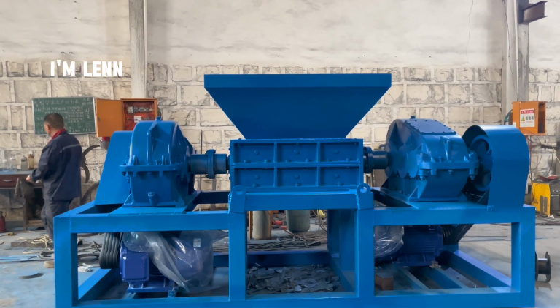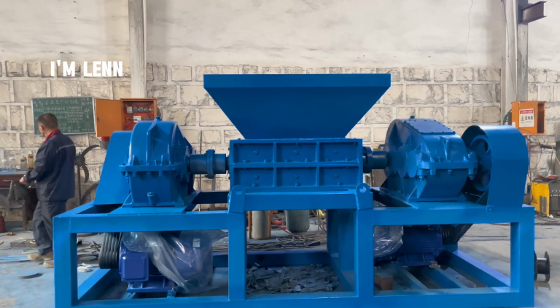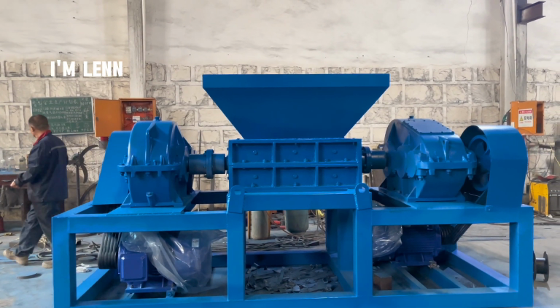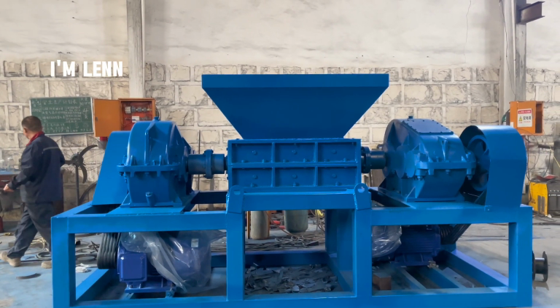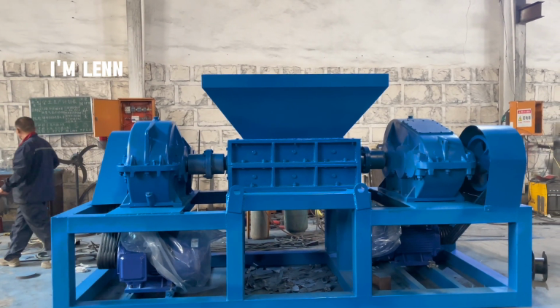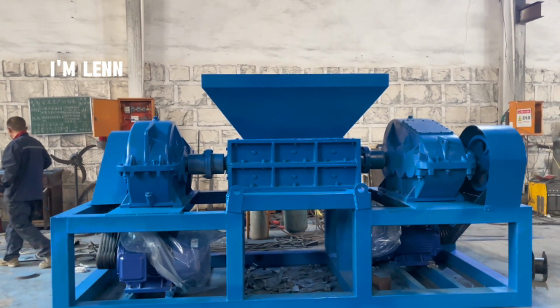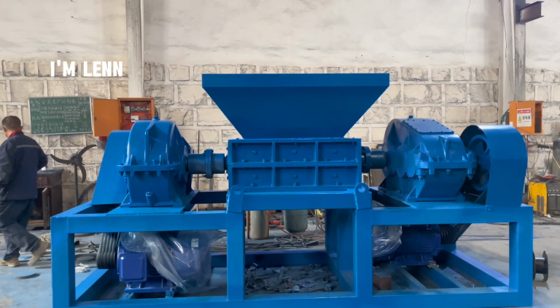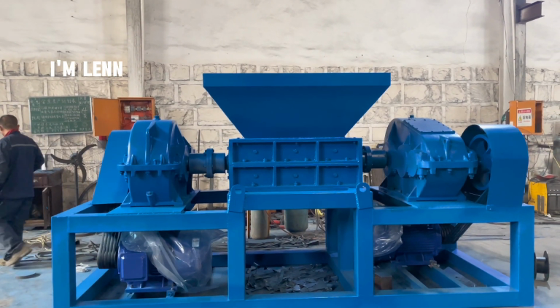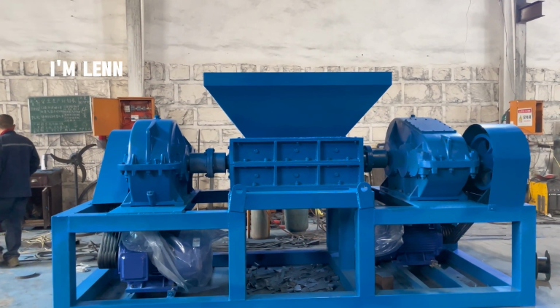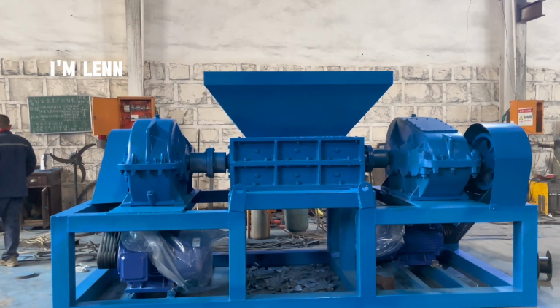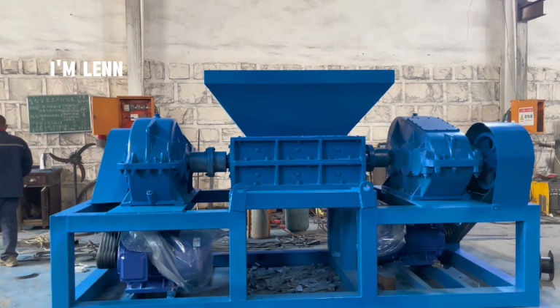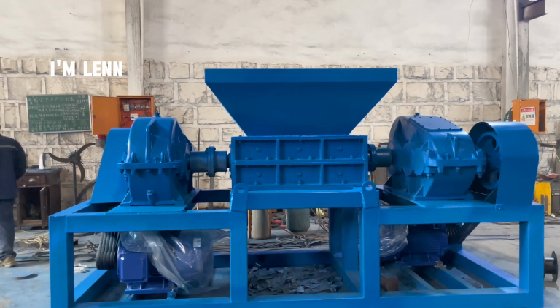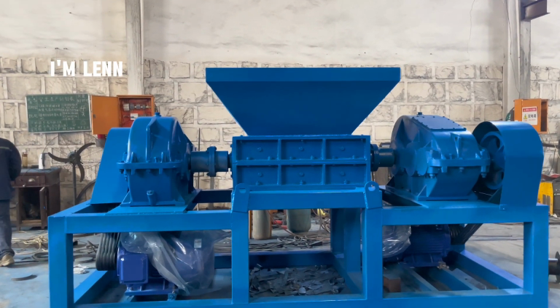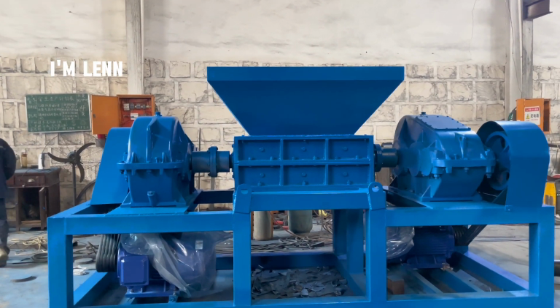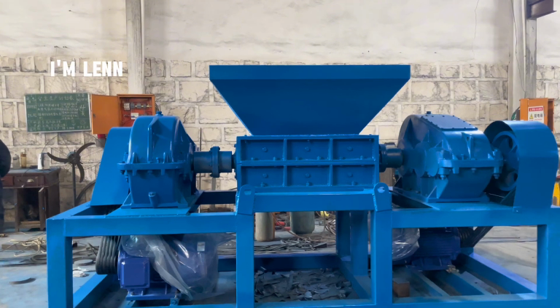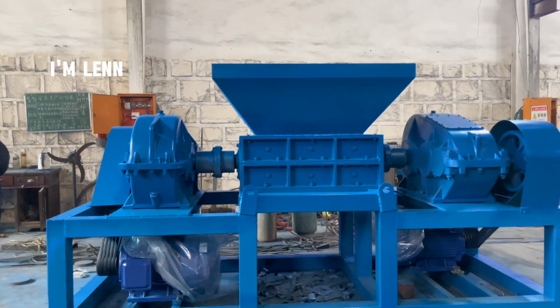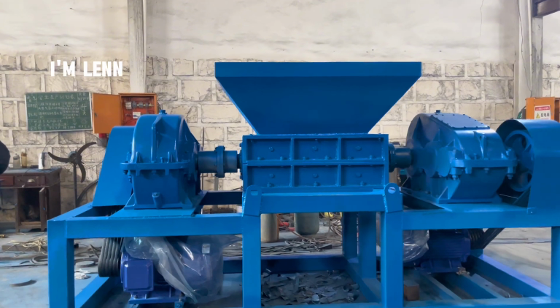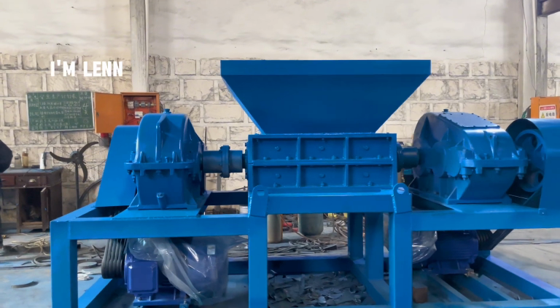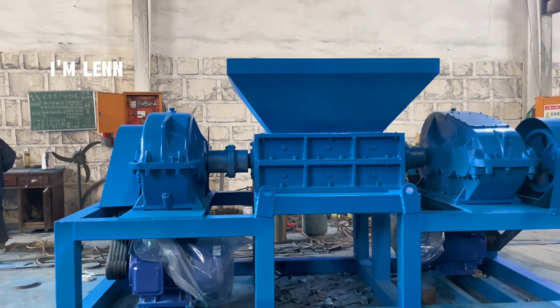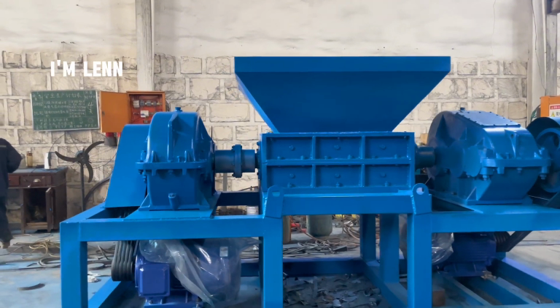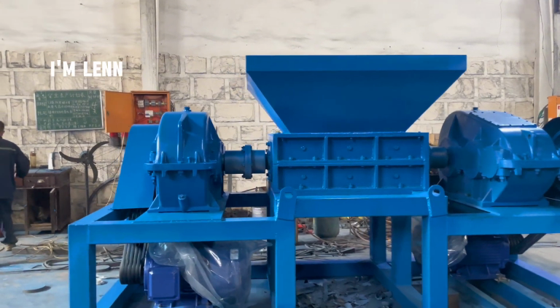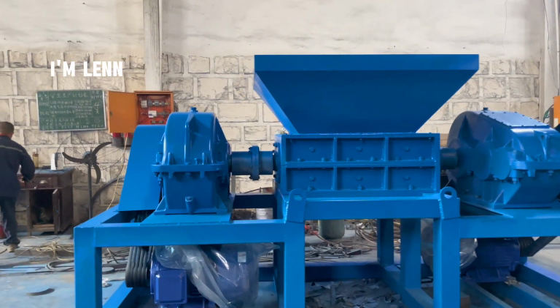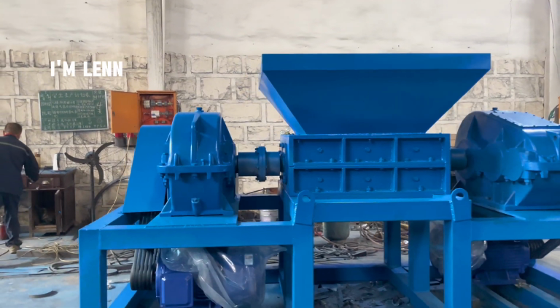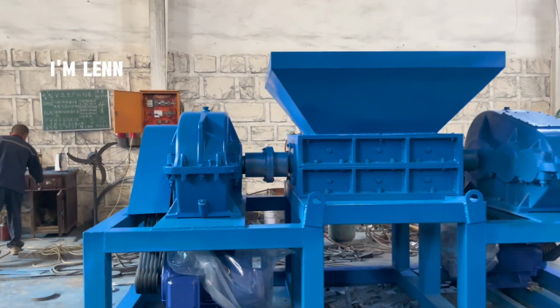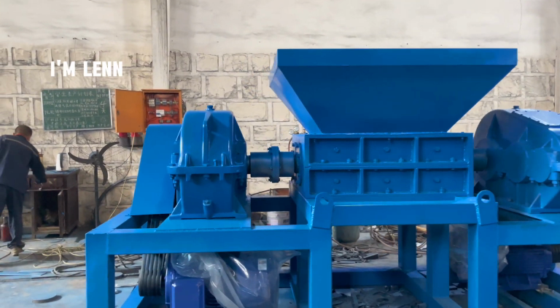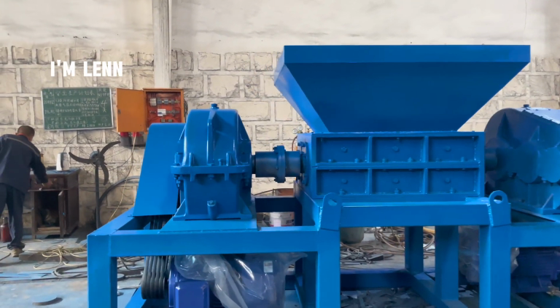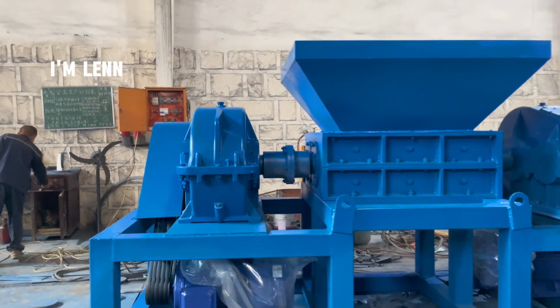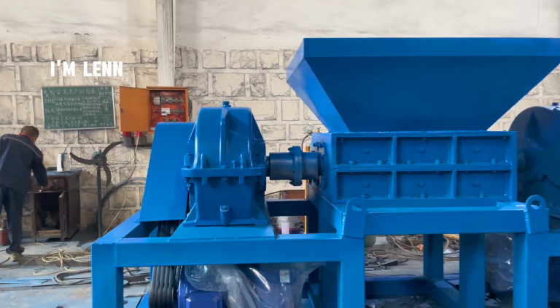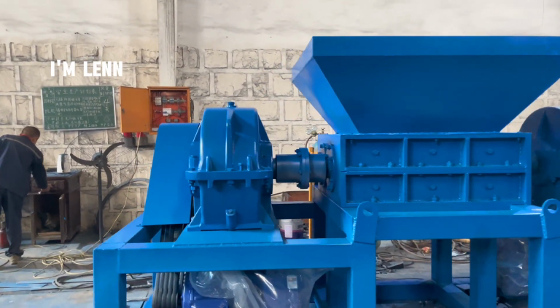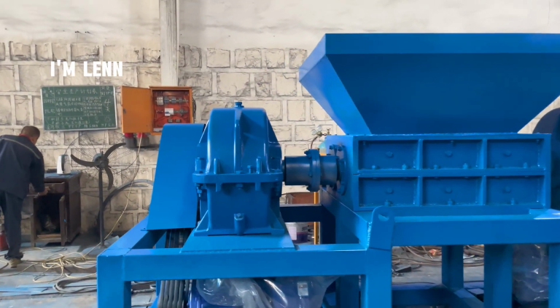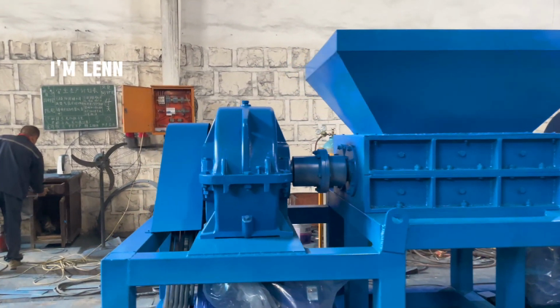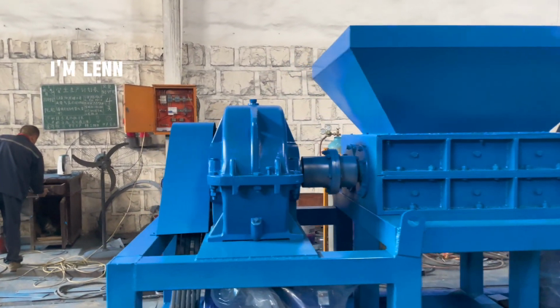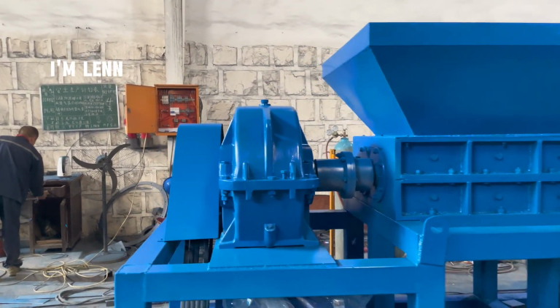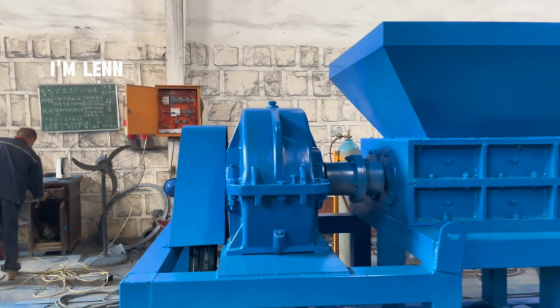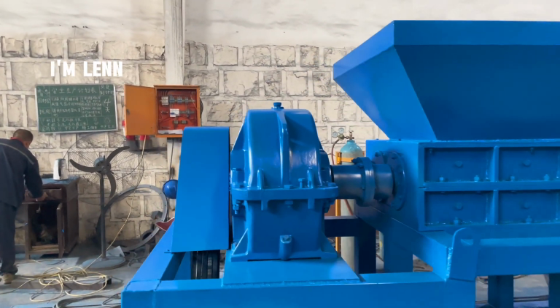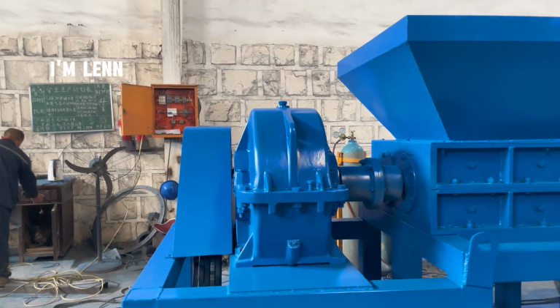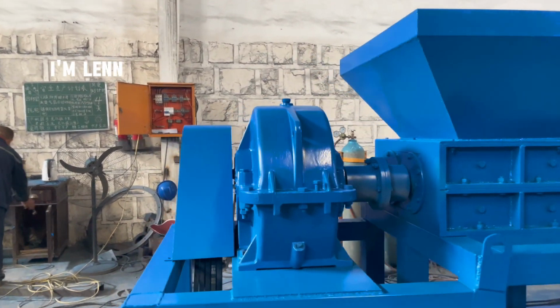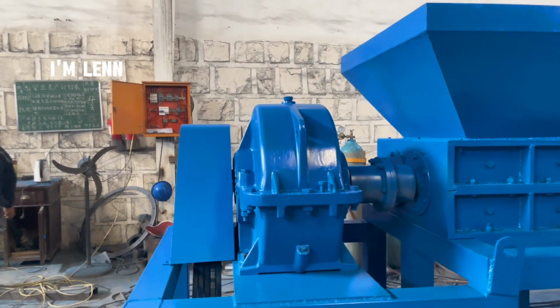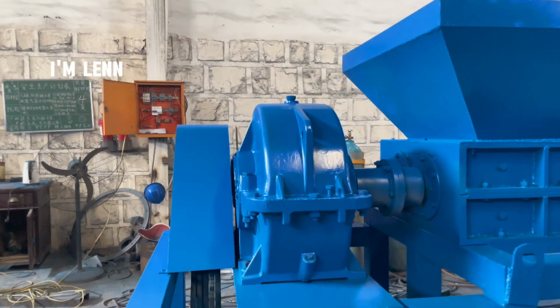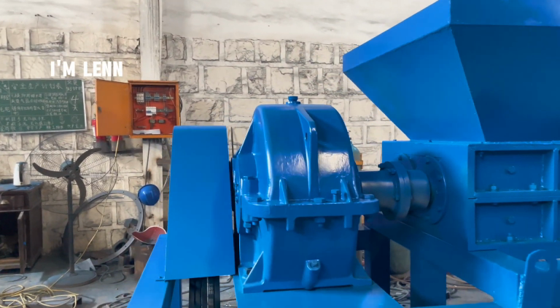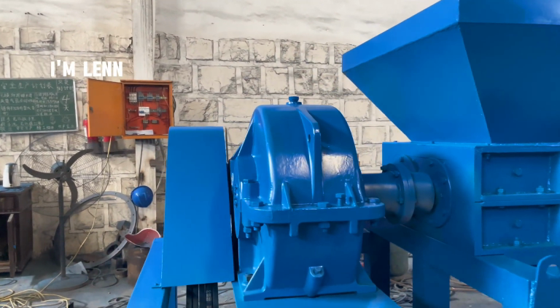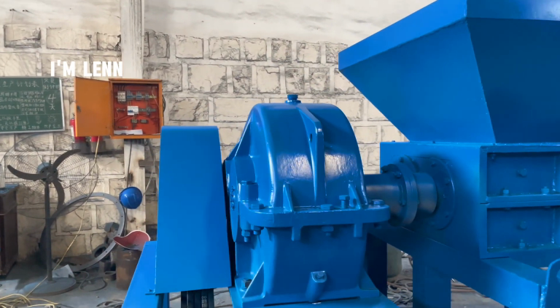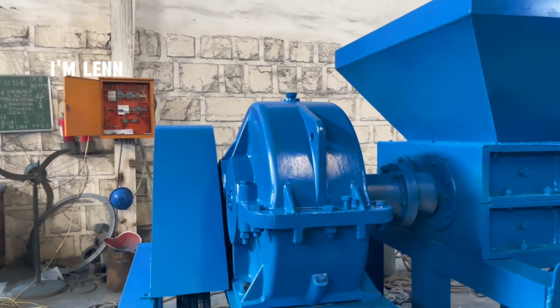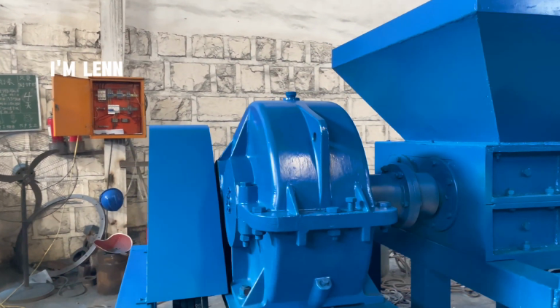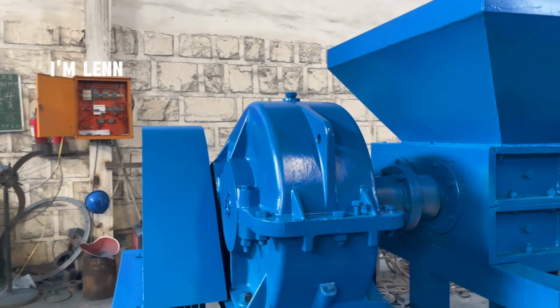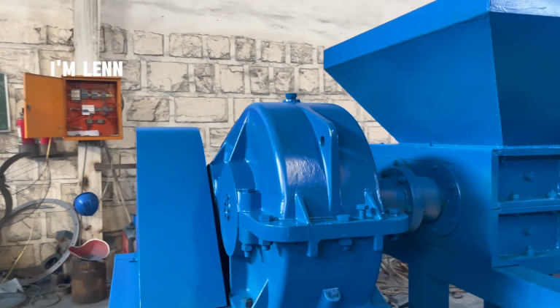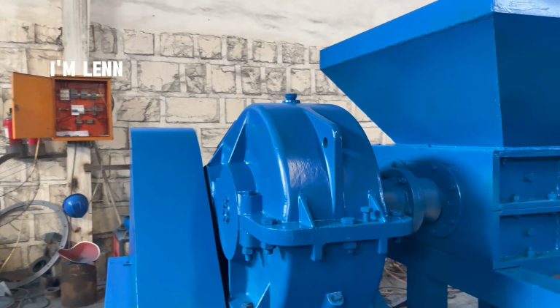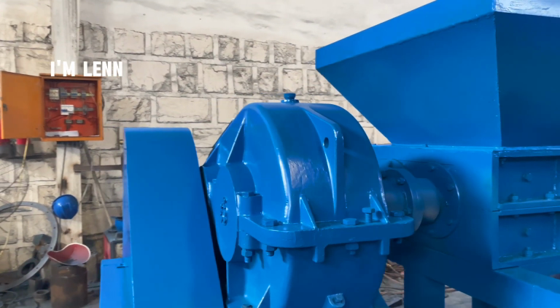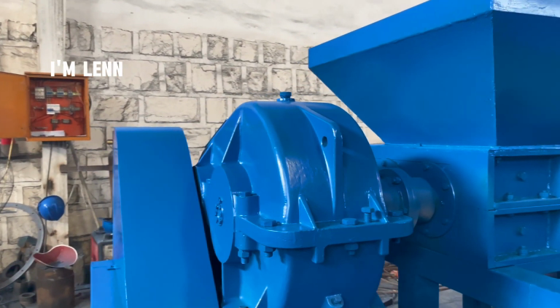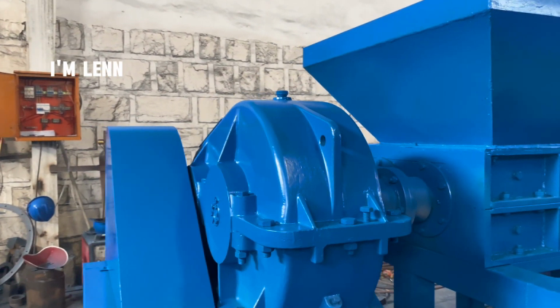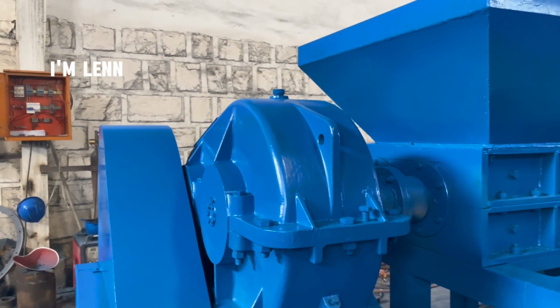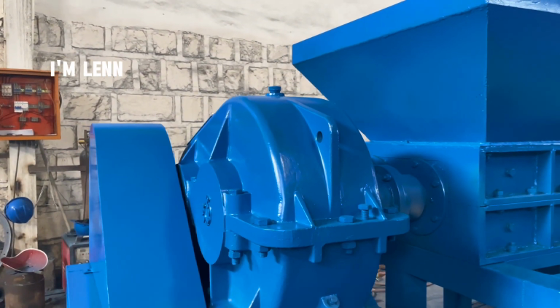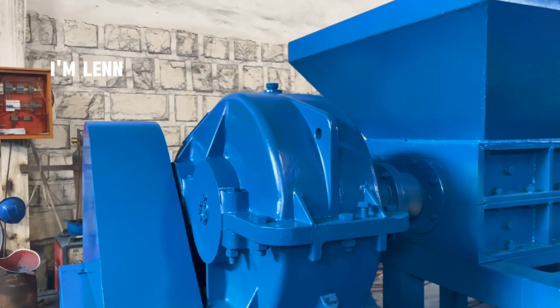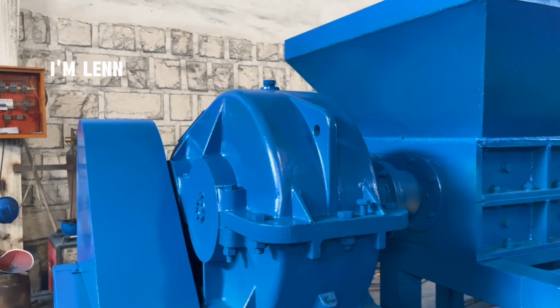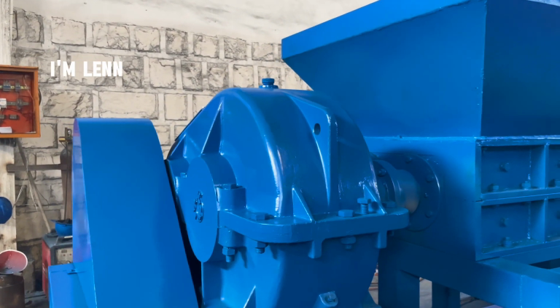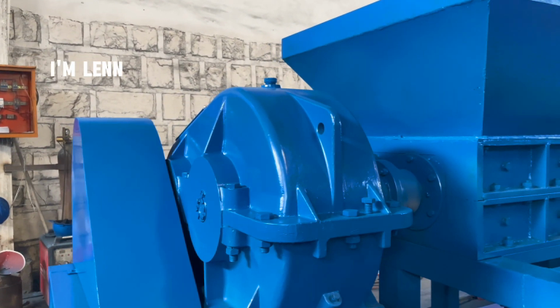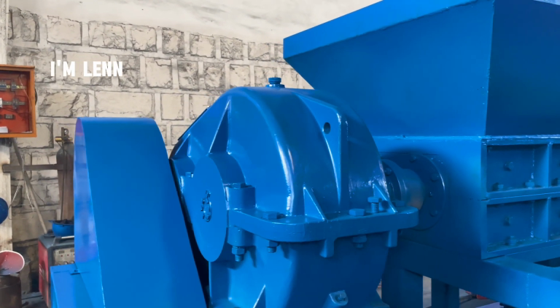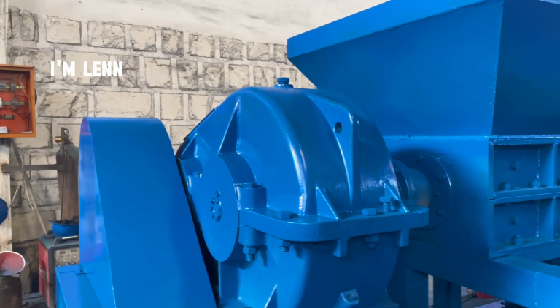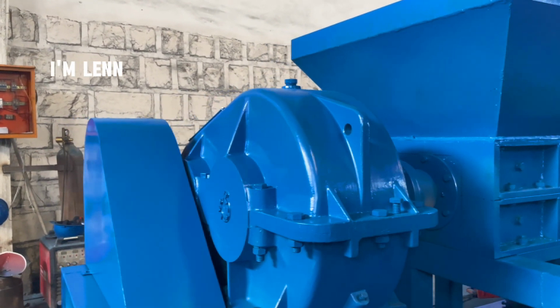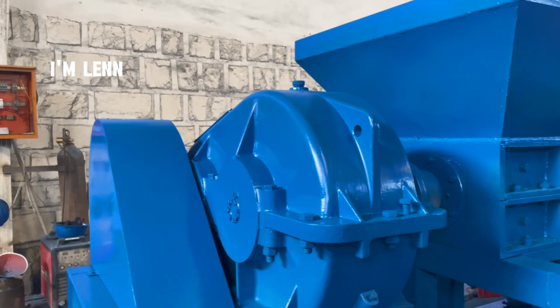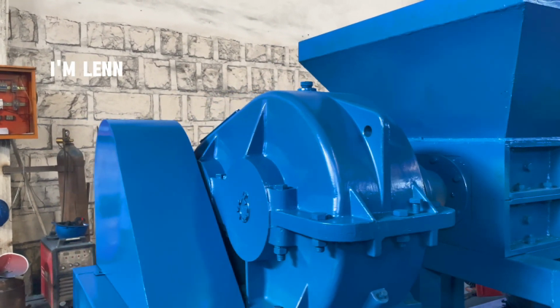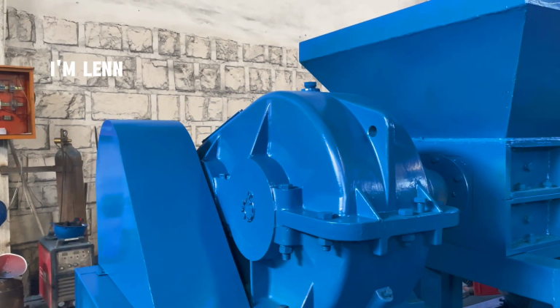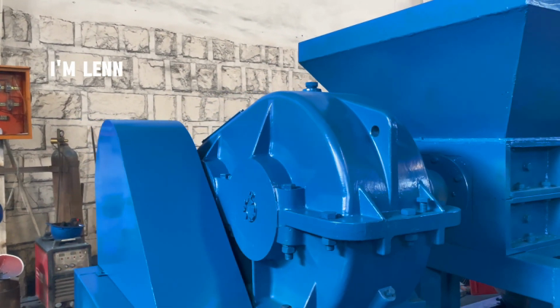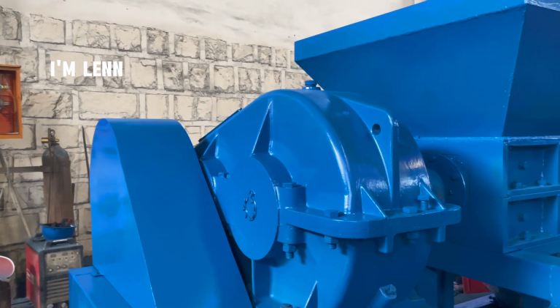From its appearance, it can be seen that it has a symmetrical structure driven by two motors and two reducers to output power.